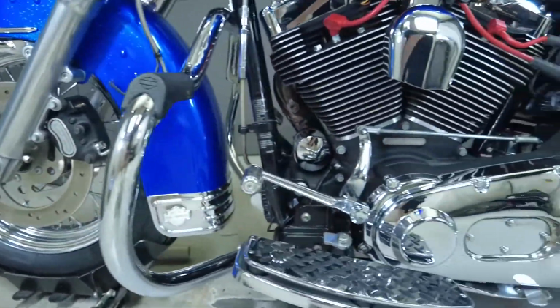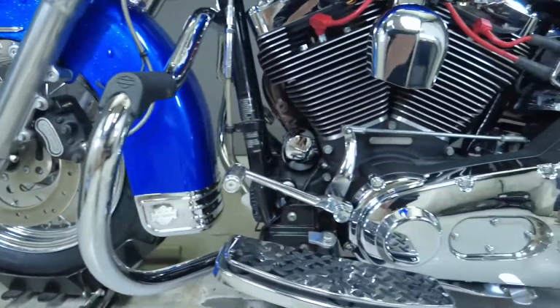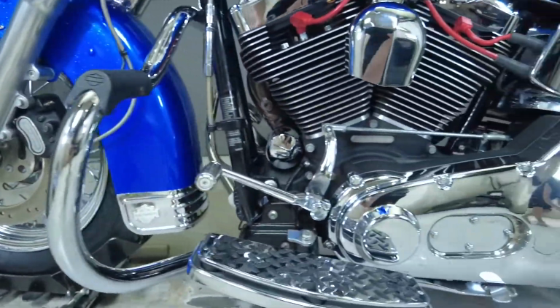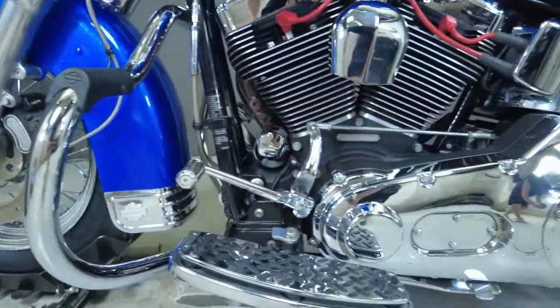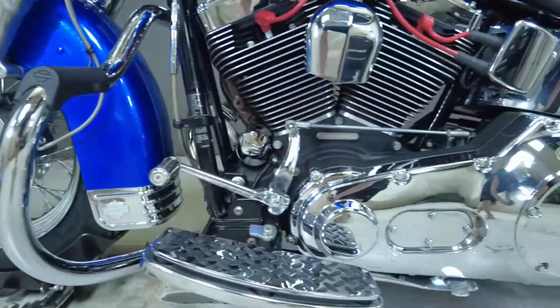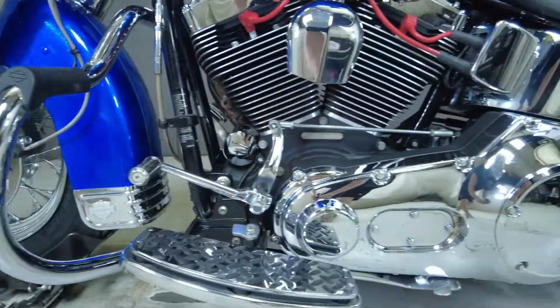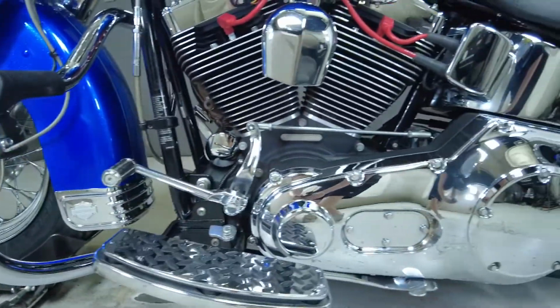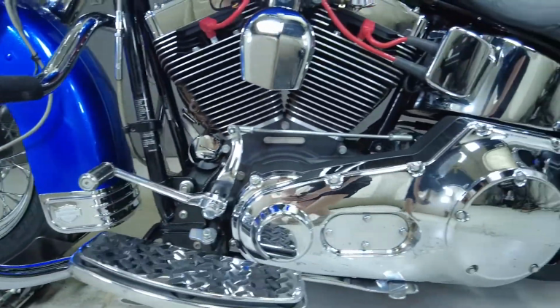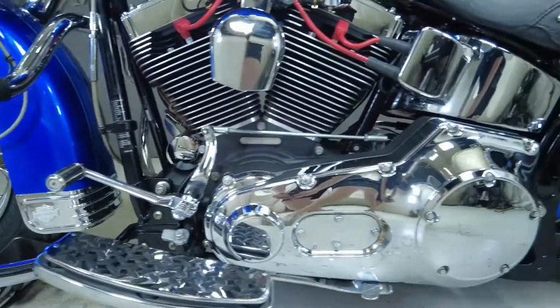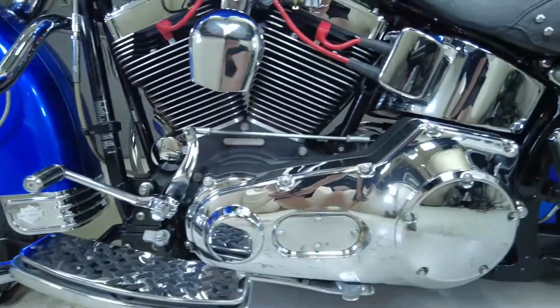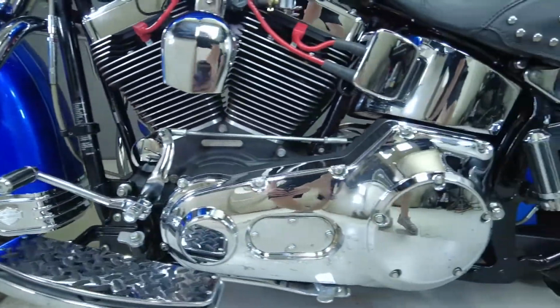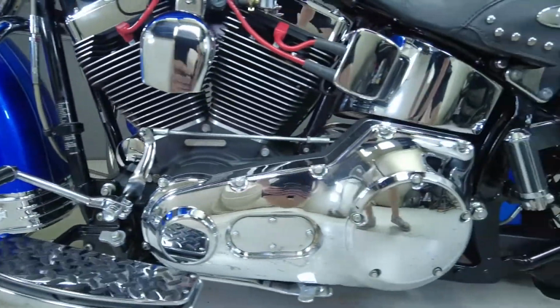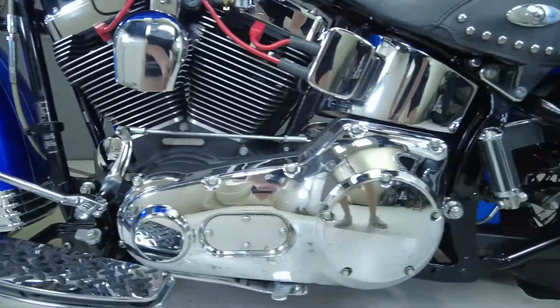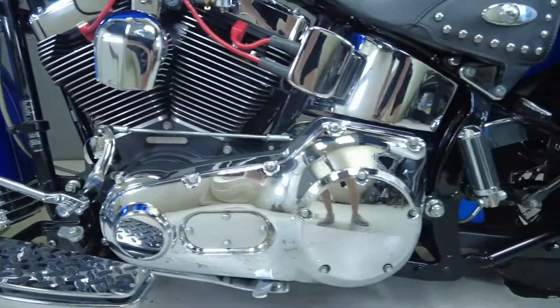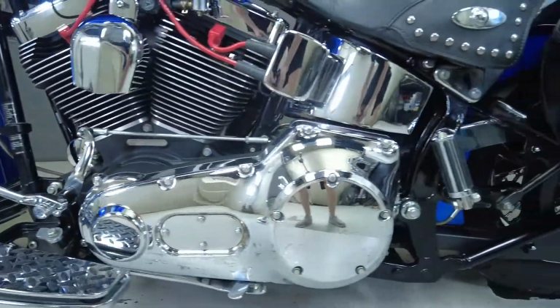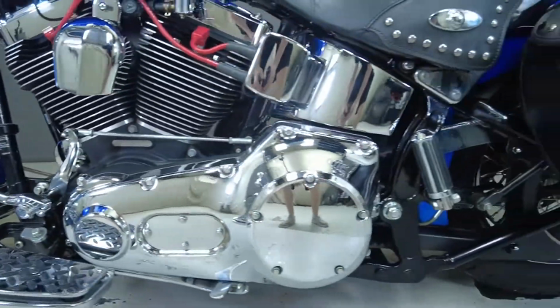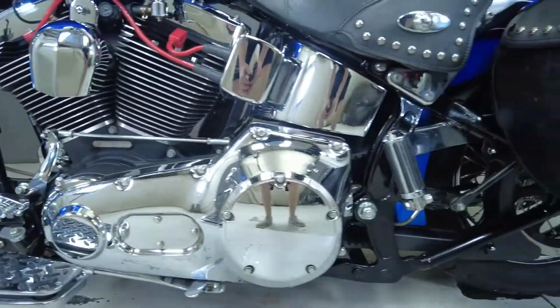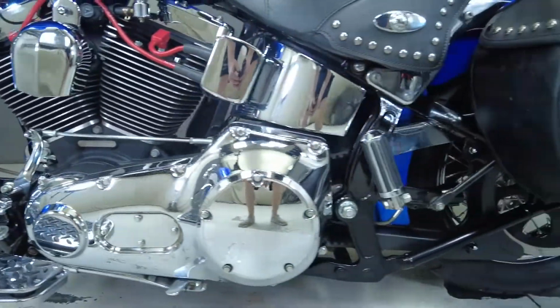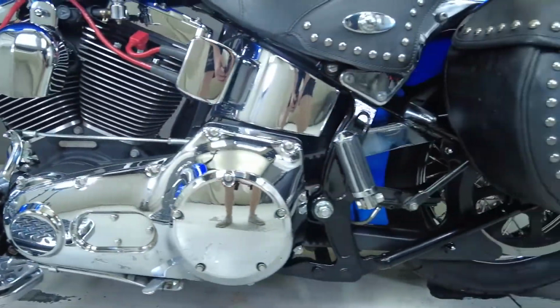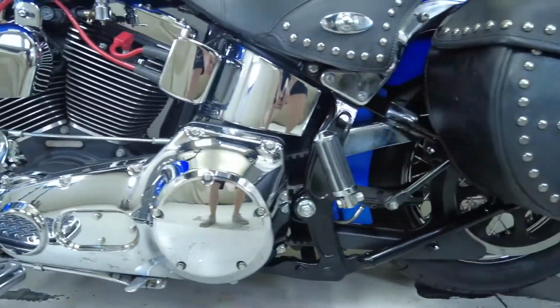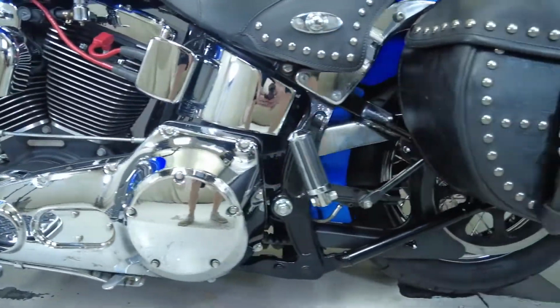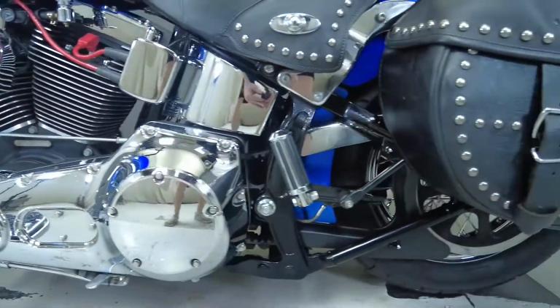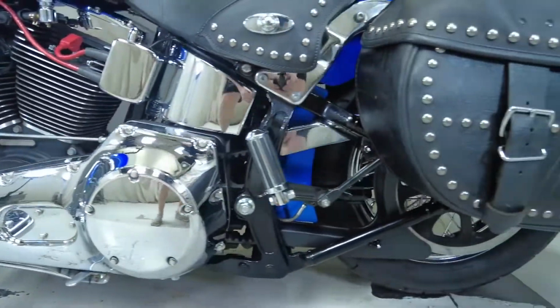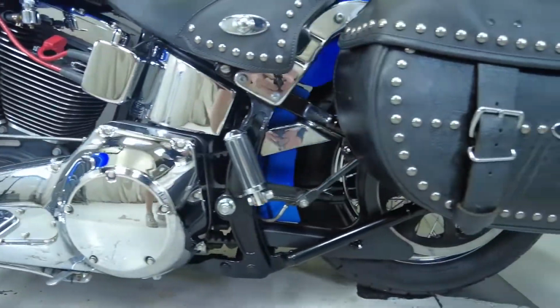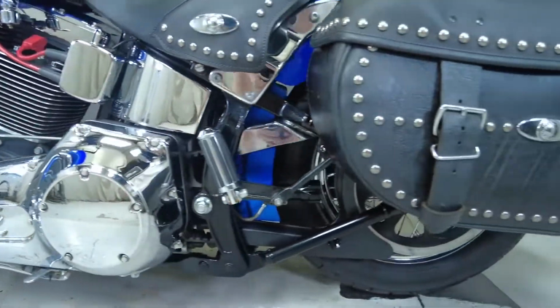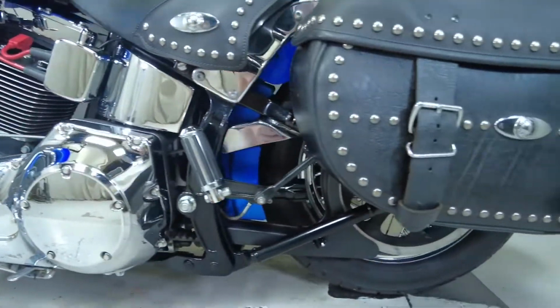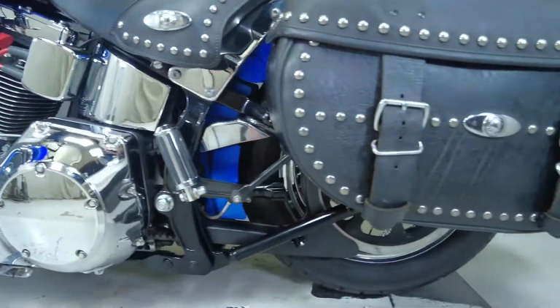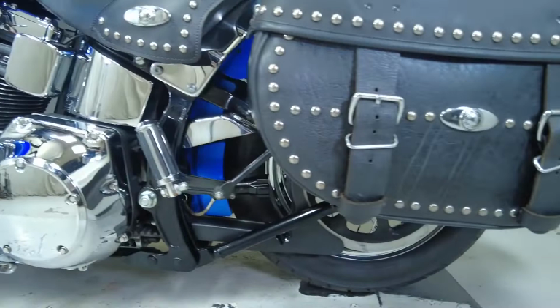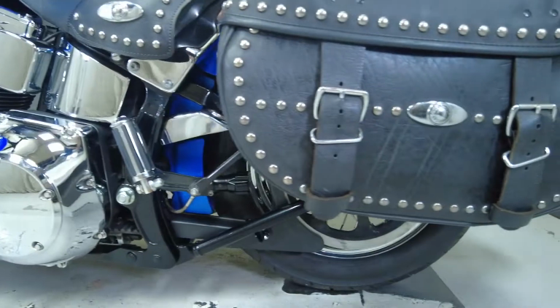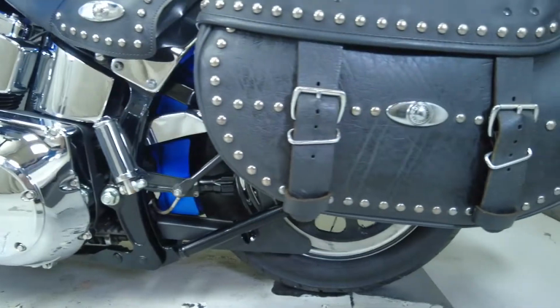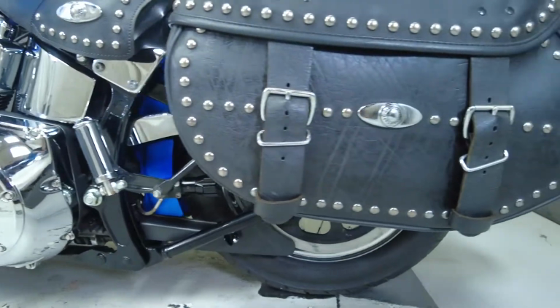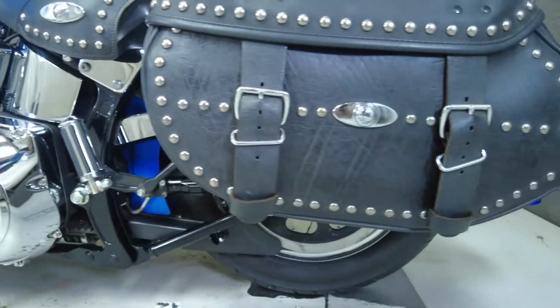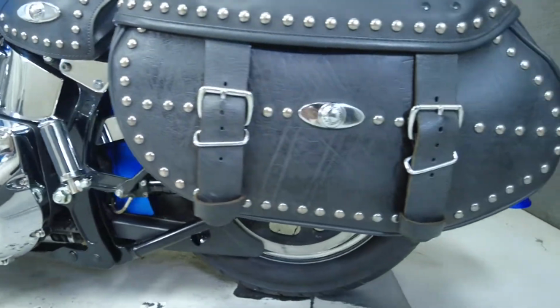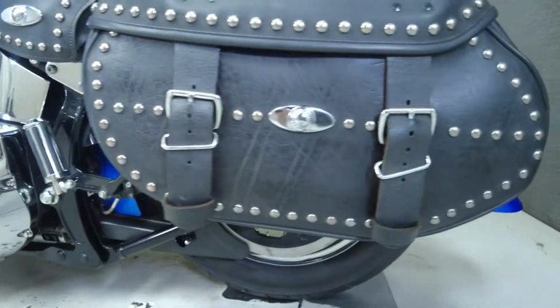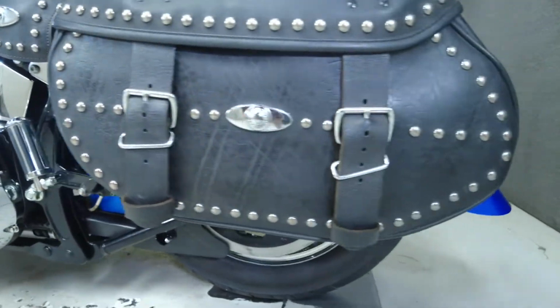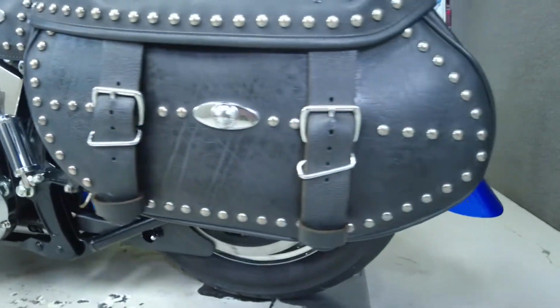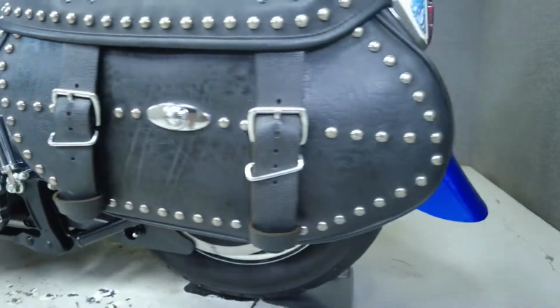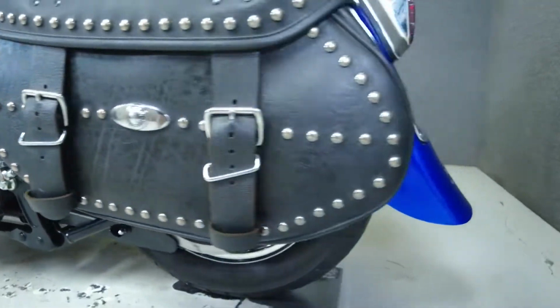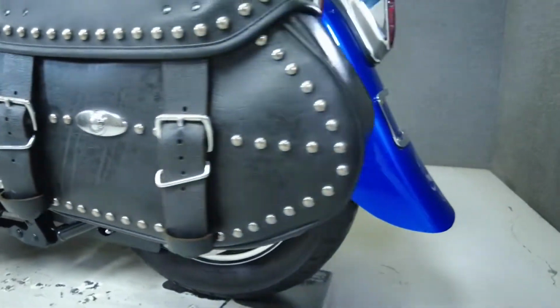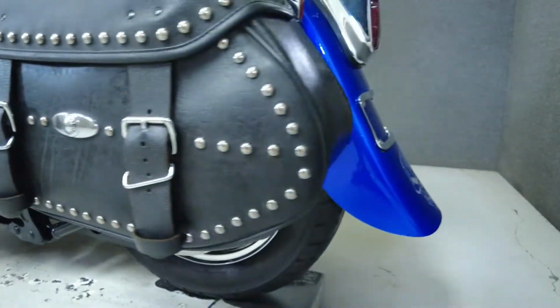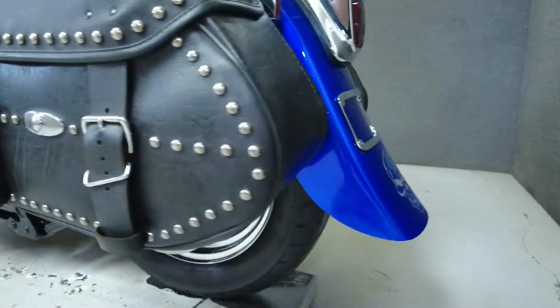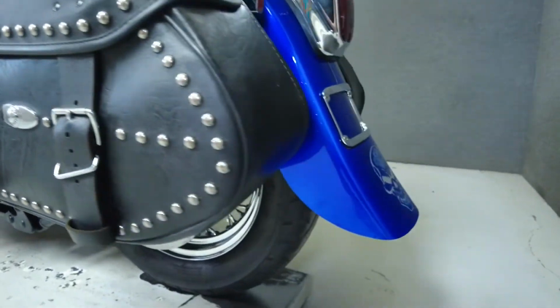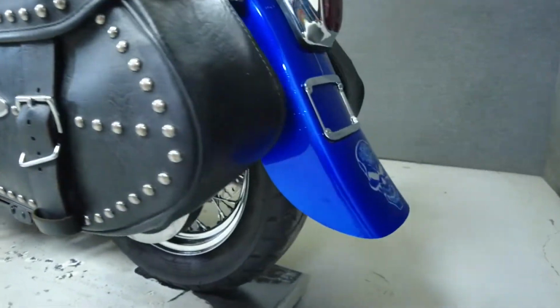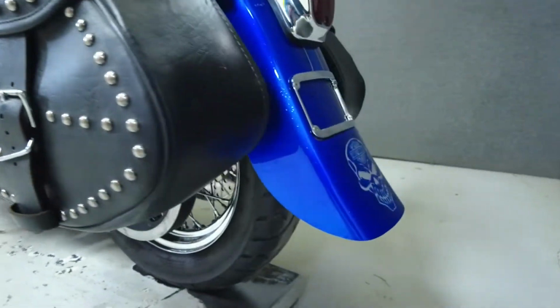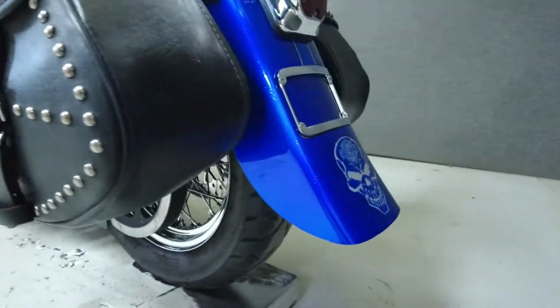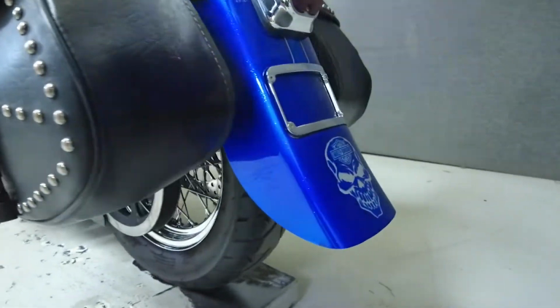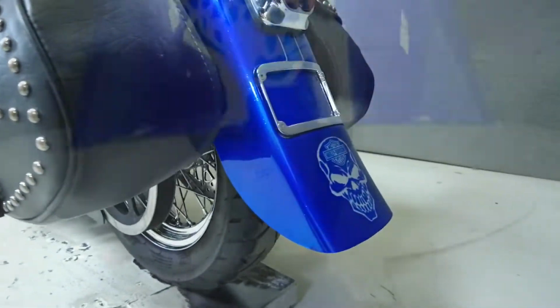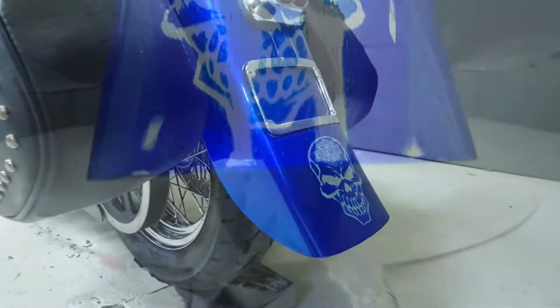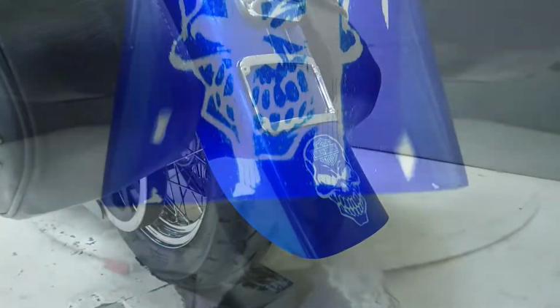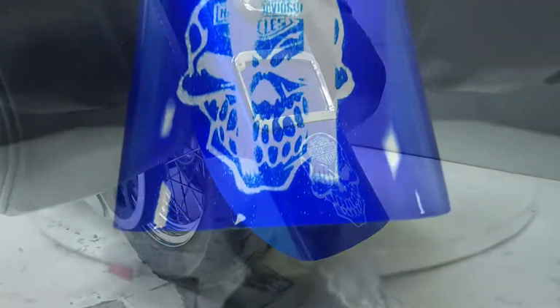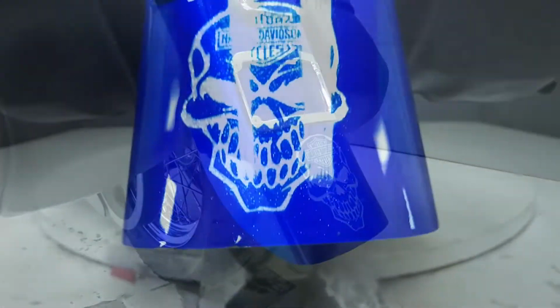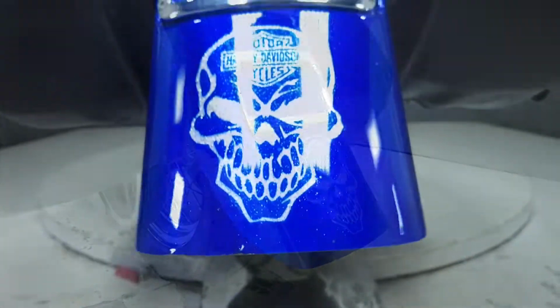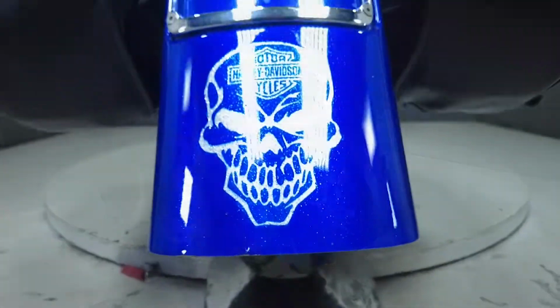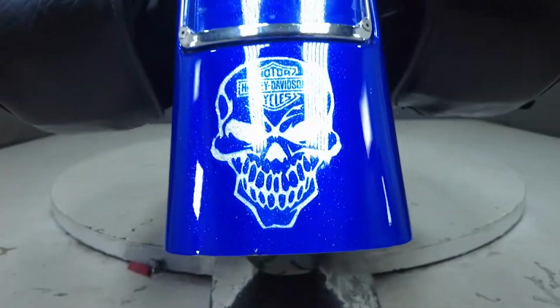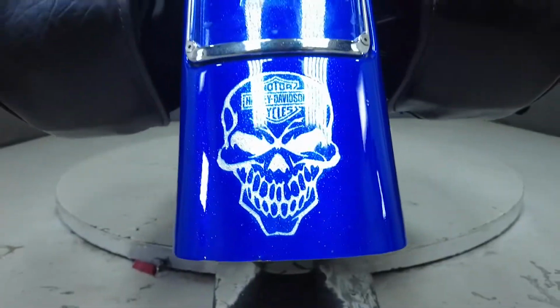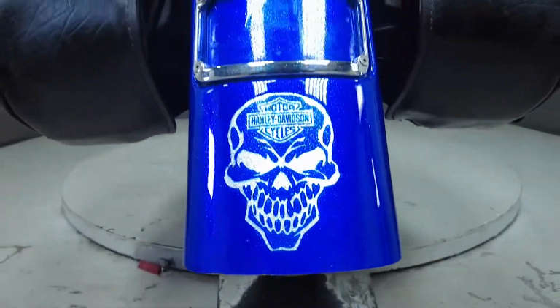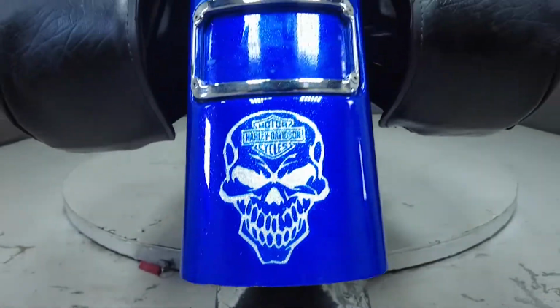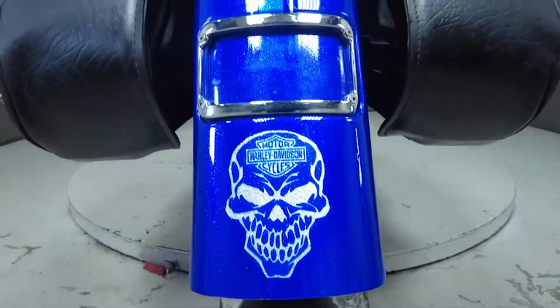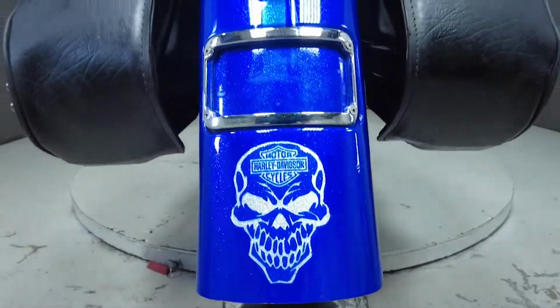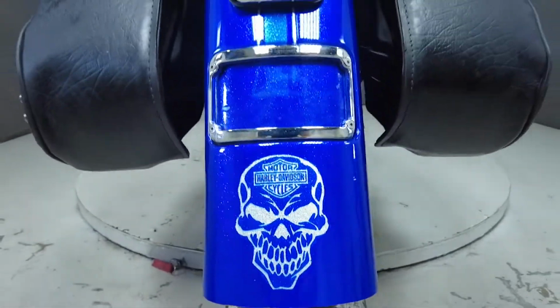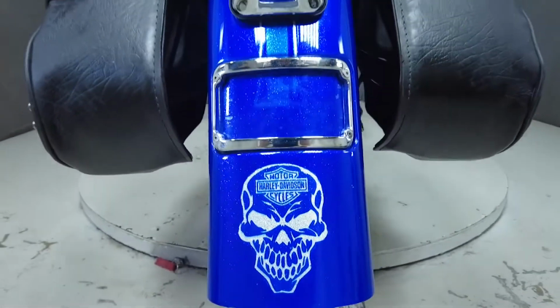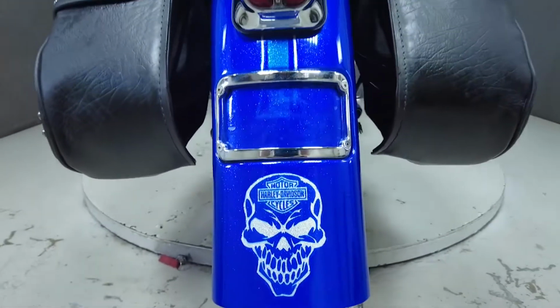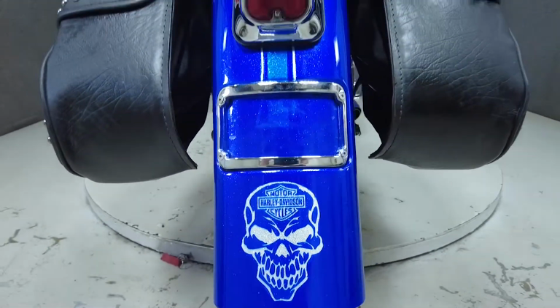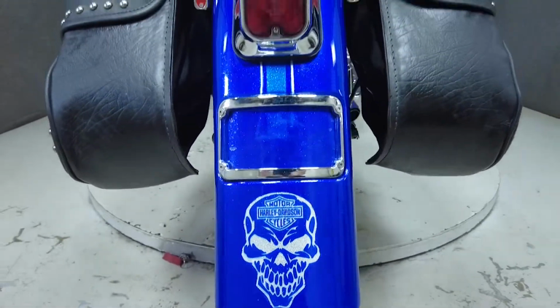To pass New Hampshire State Inspection, this Softail will need rear turn signals with sufficient visibility and an exhaust that is within the state decibel limits.